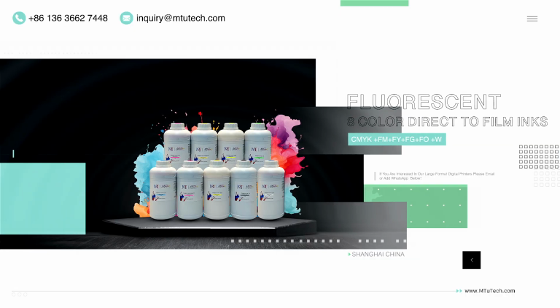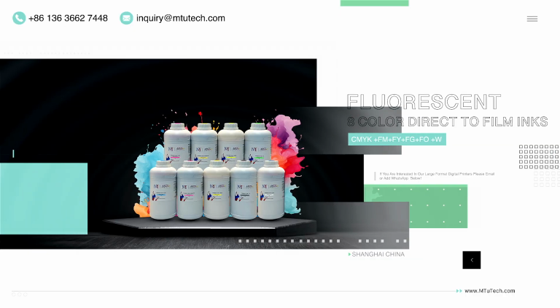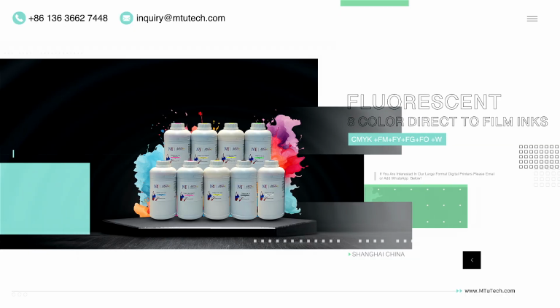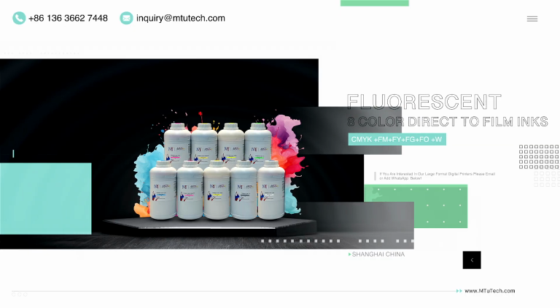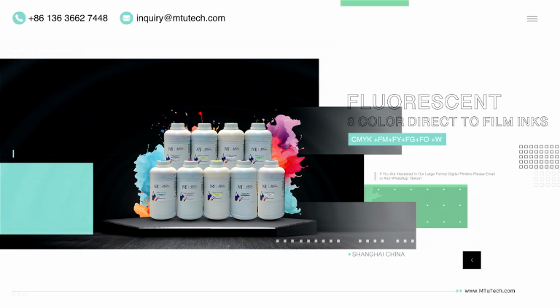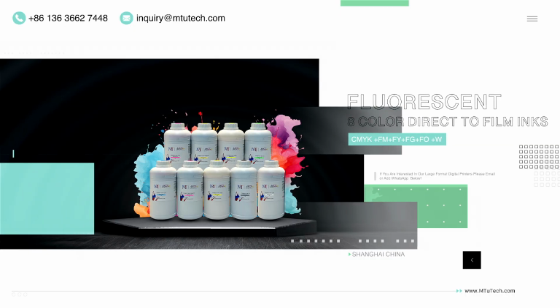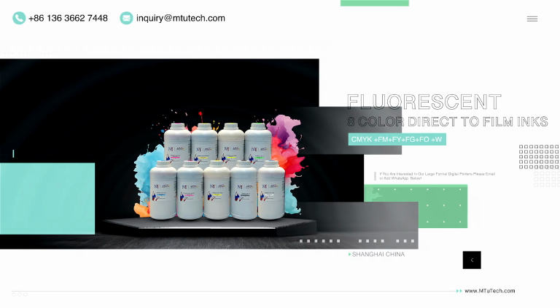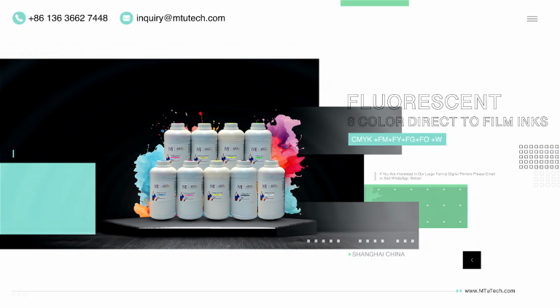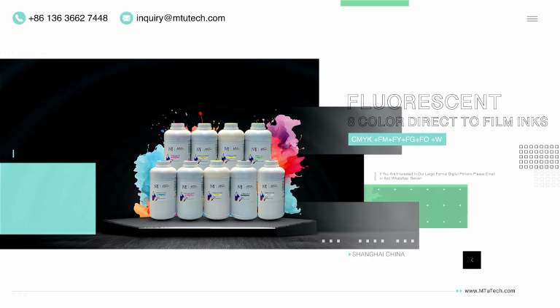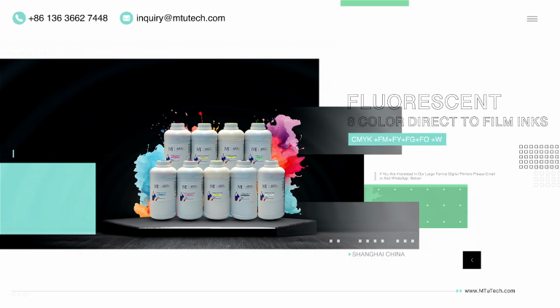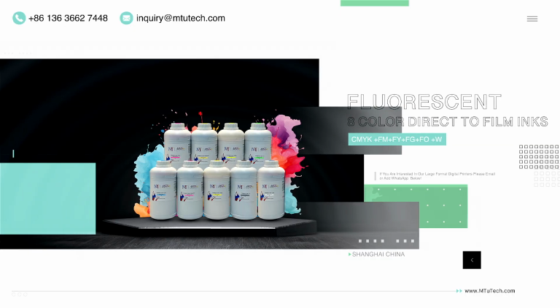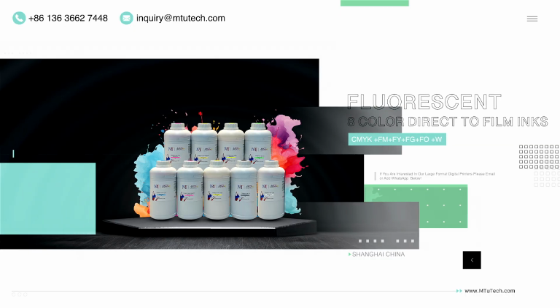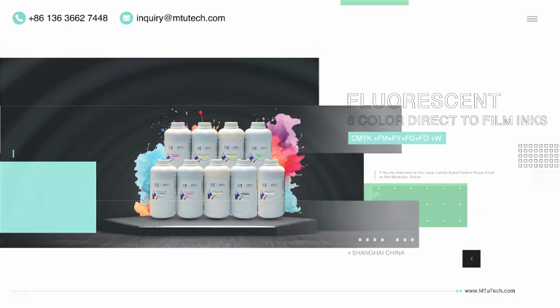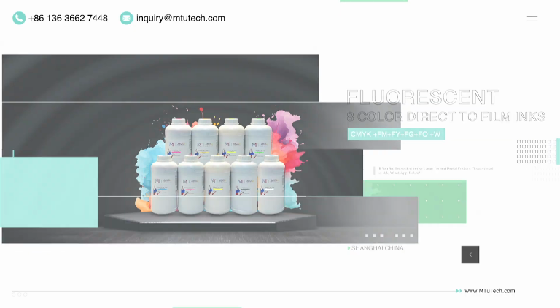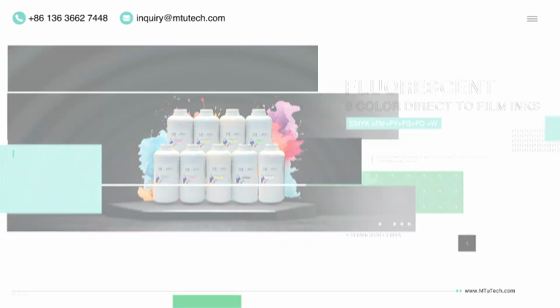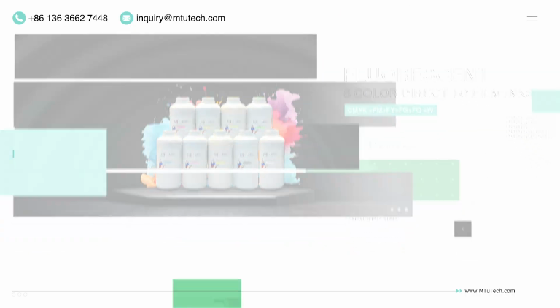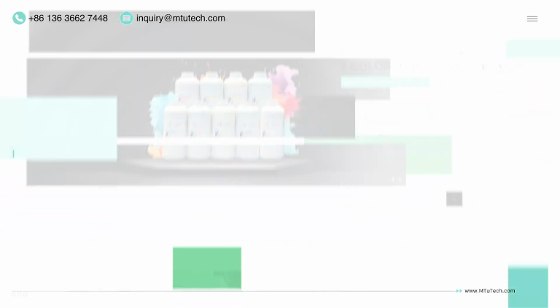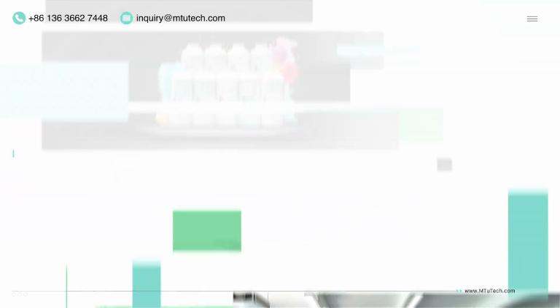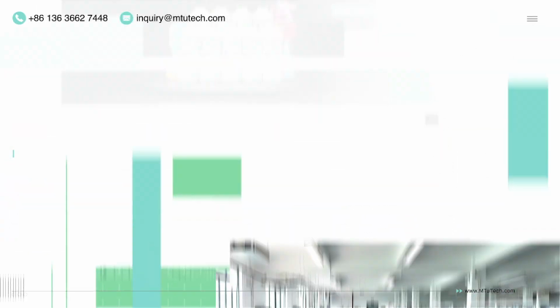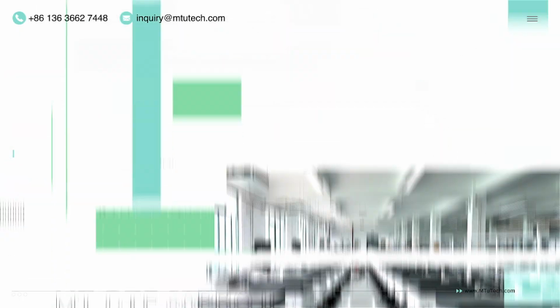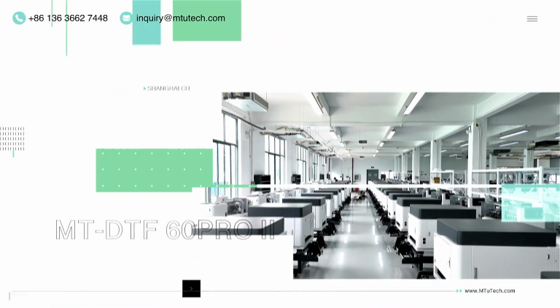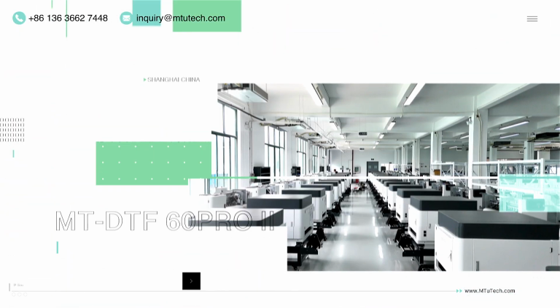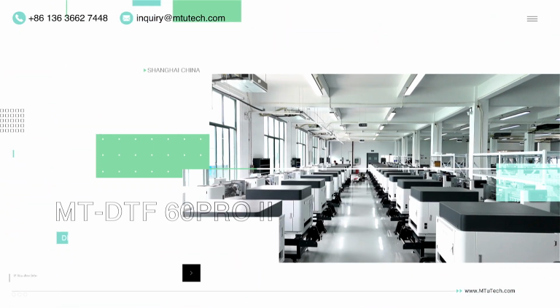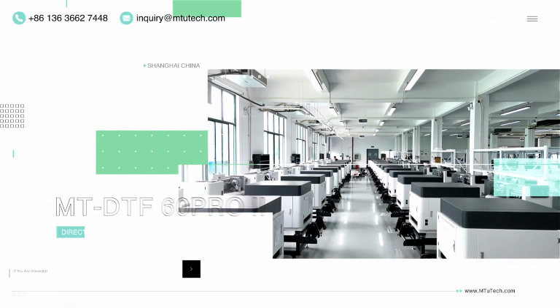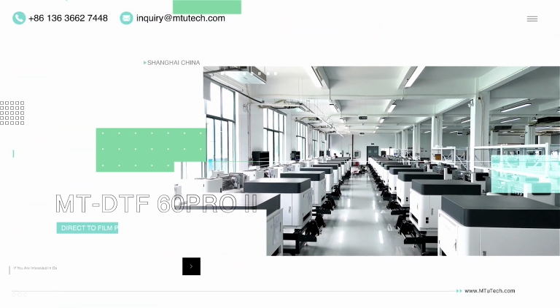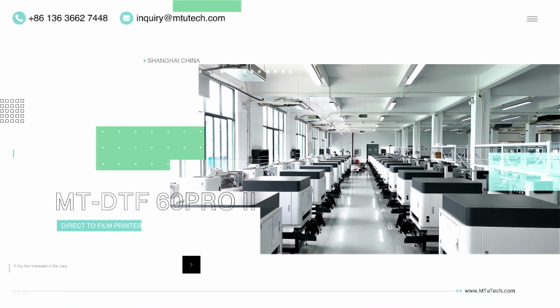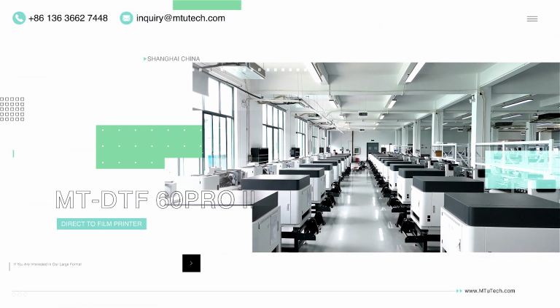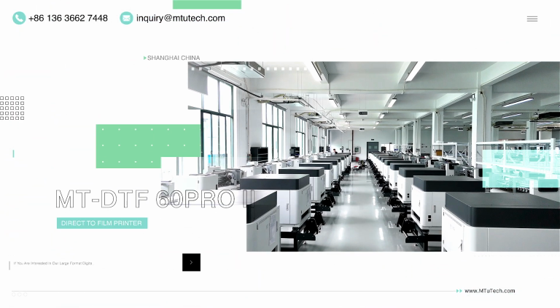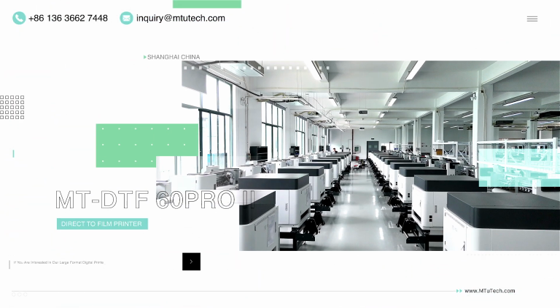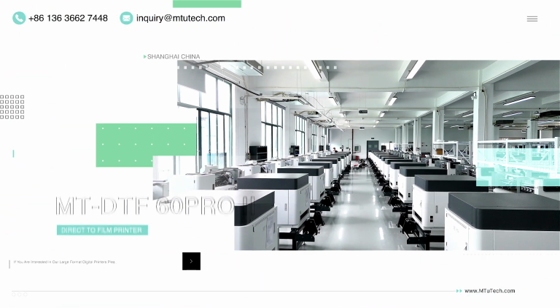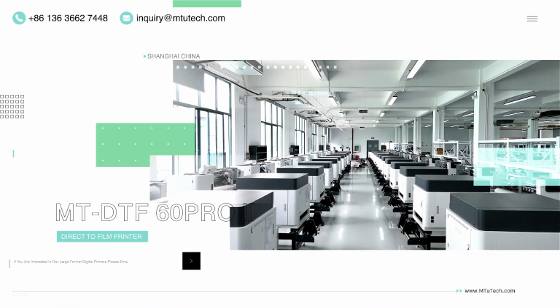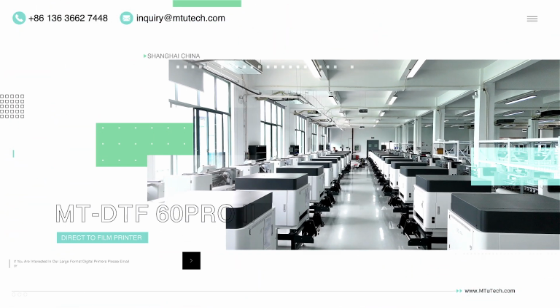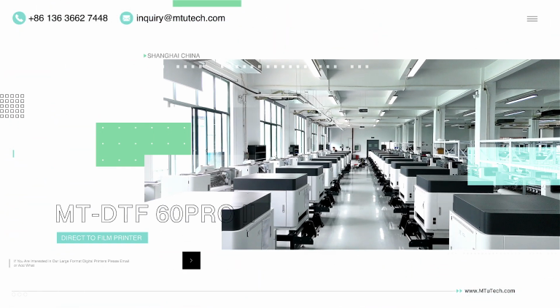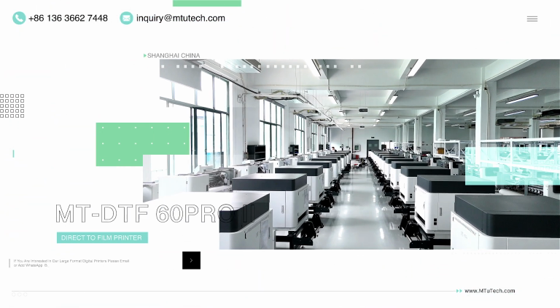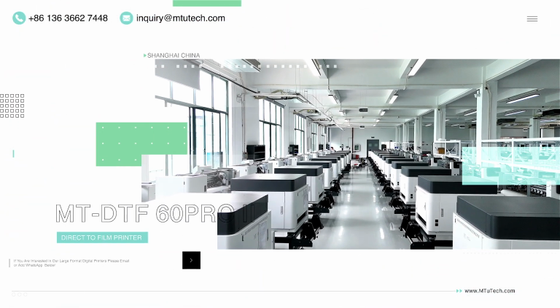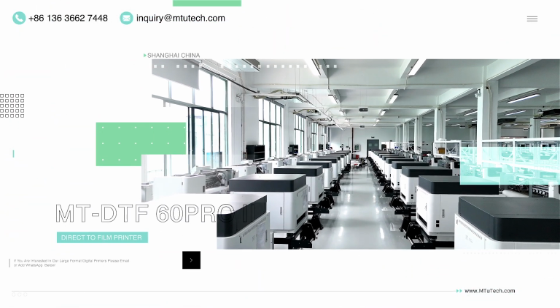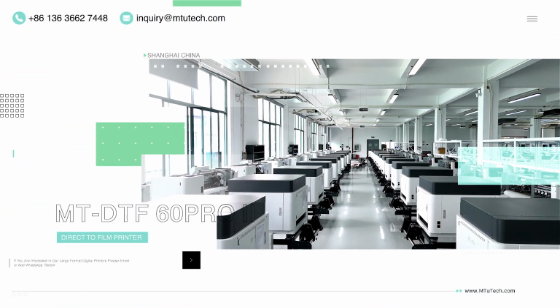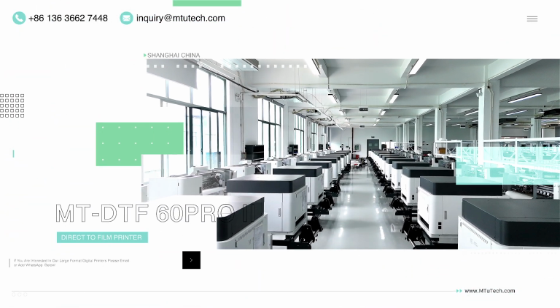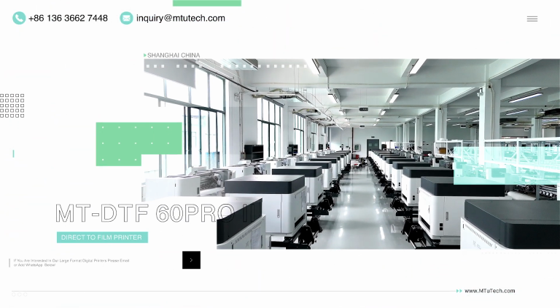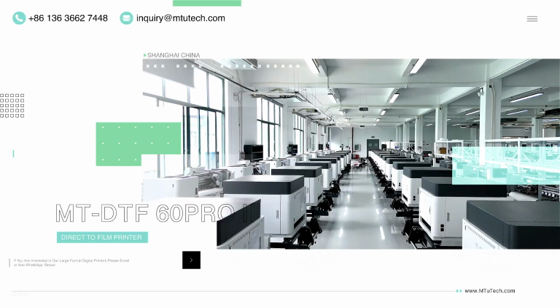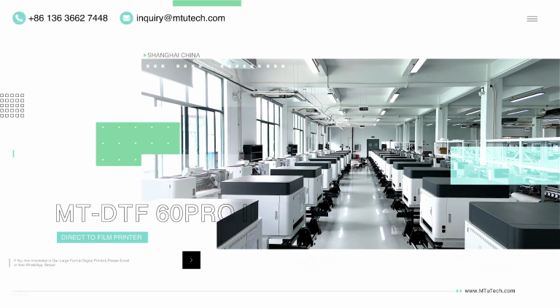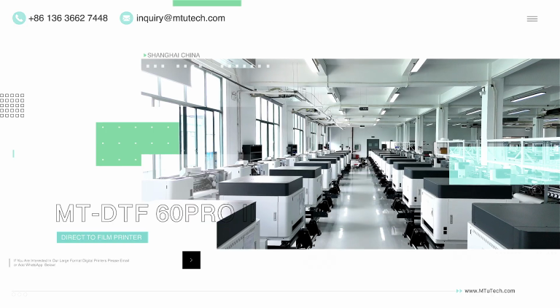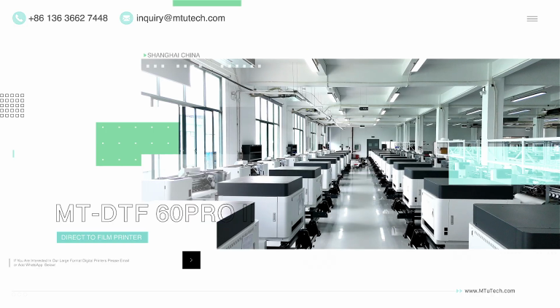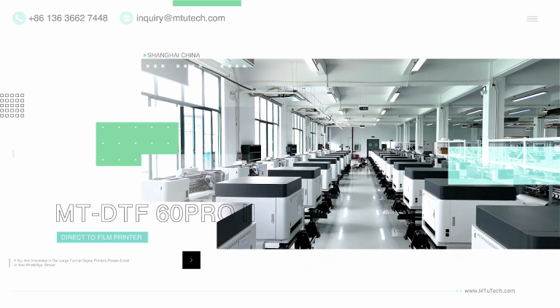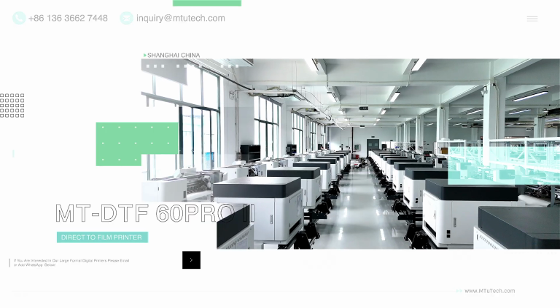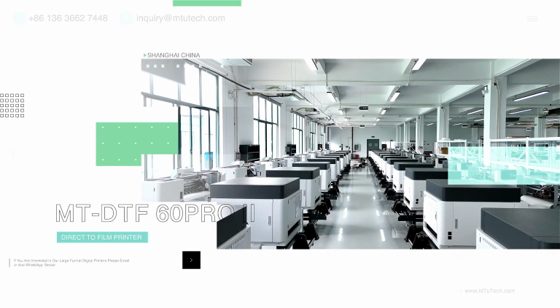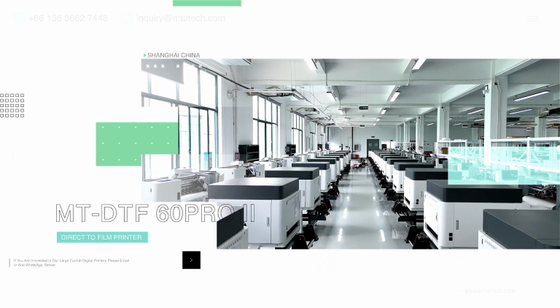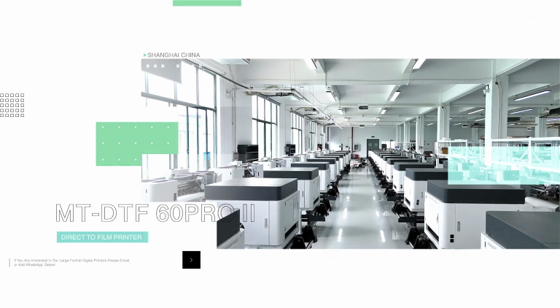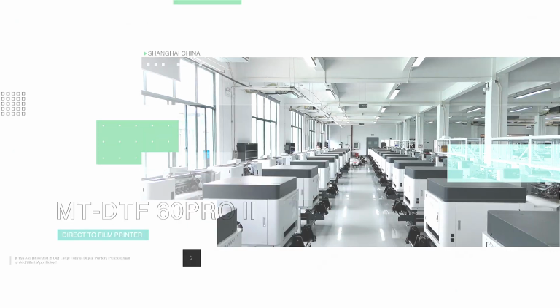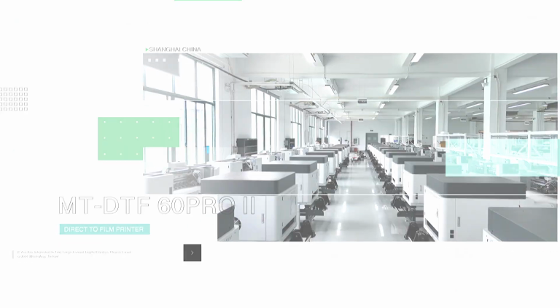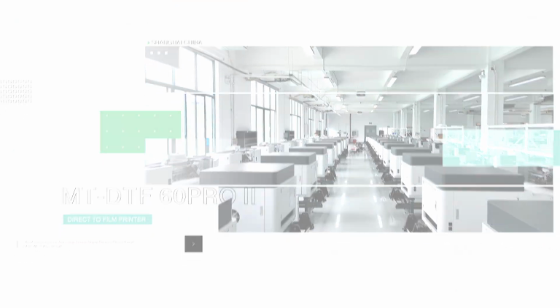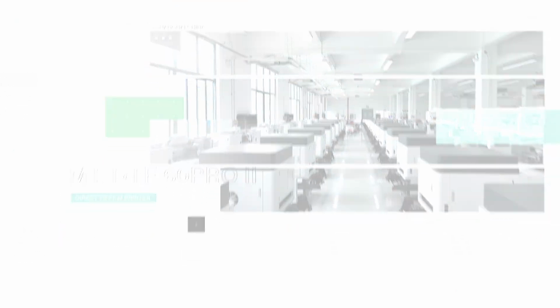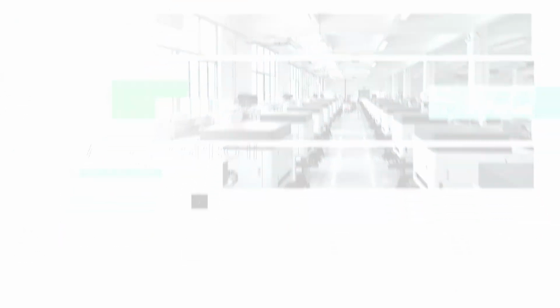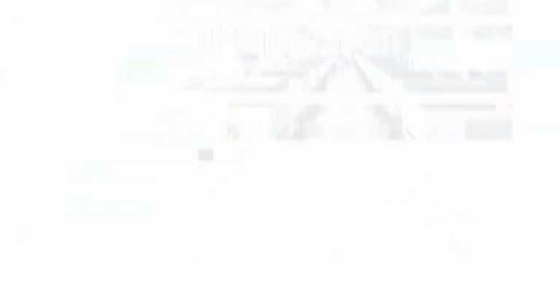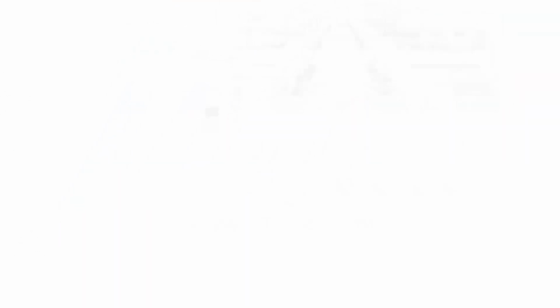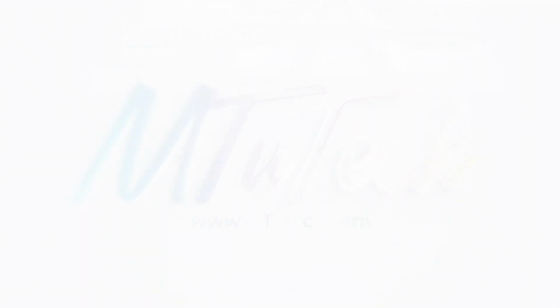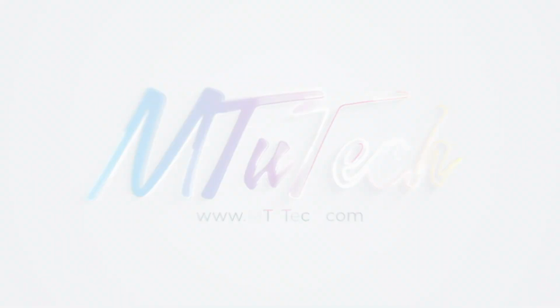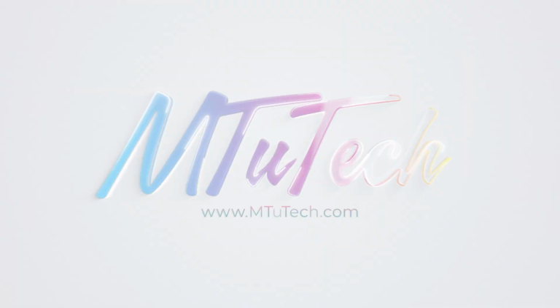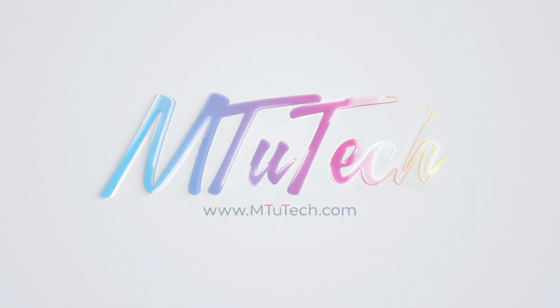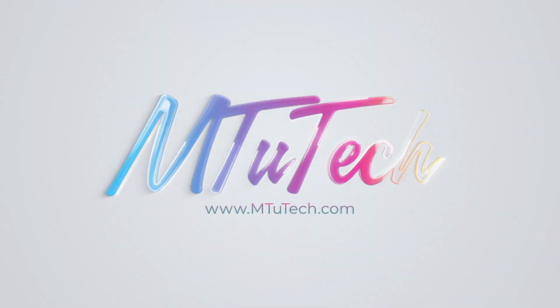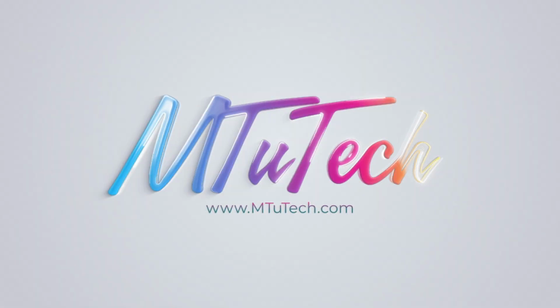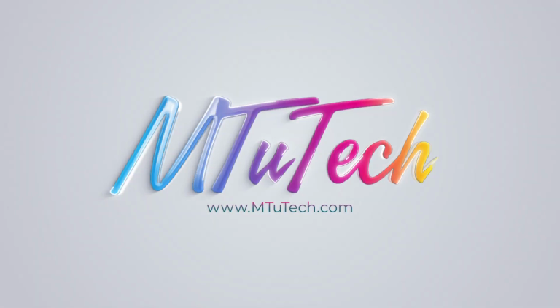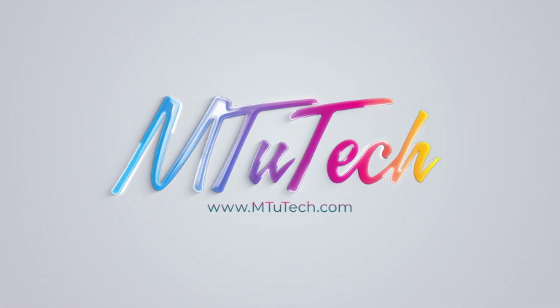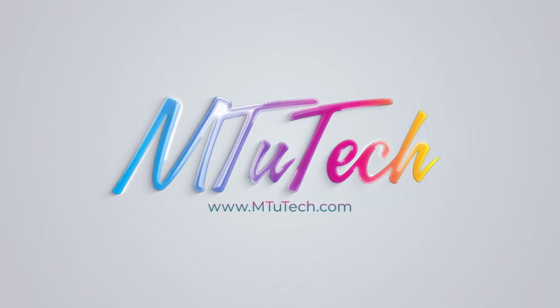Thanks for watching. If you enjoyed this video, please like and subscribe to our channel so you never miss an update. See you next time.